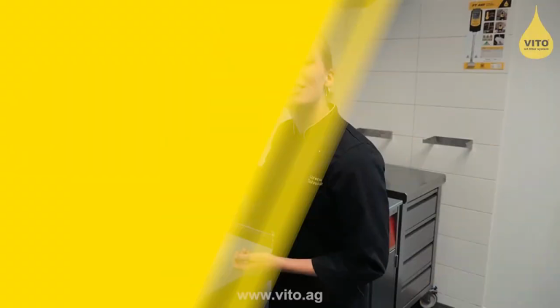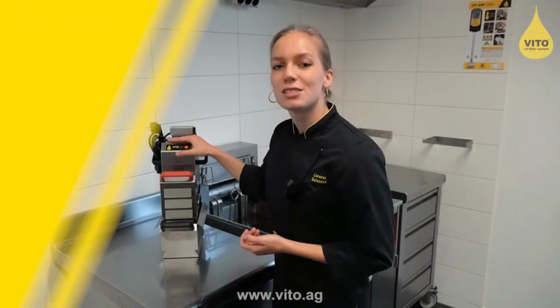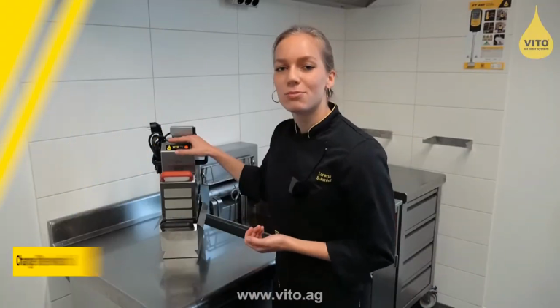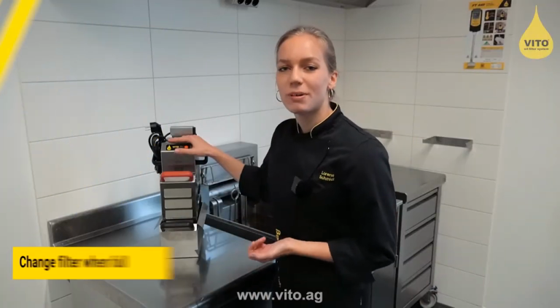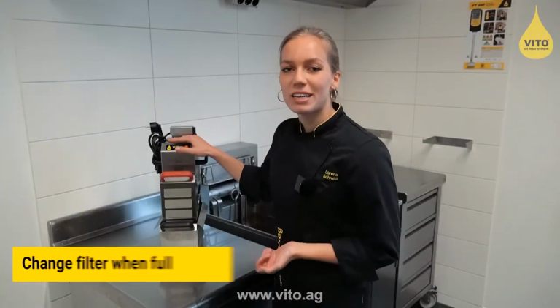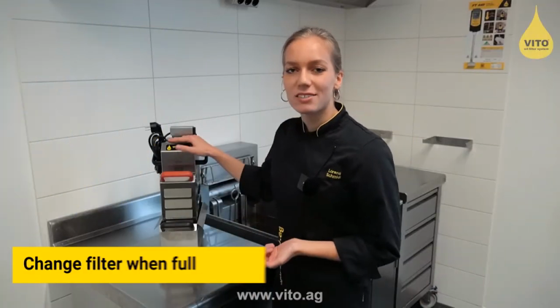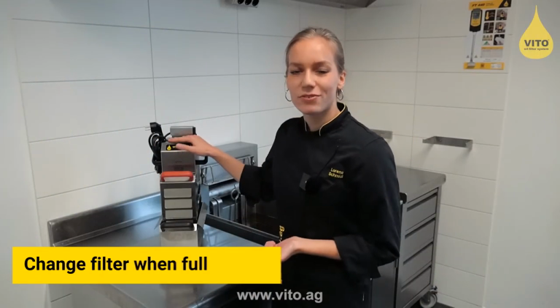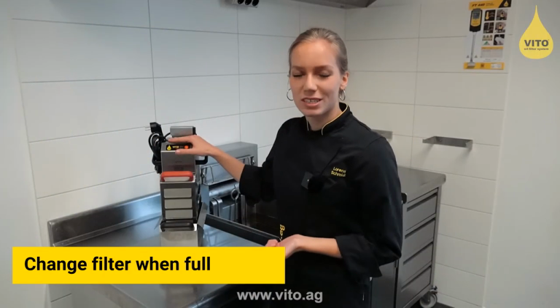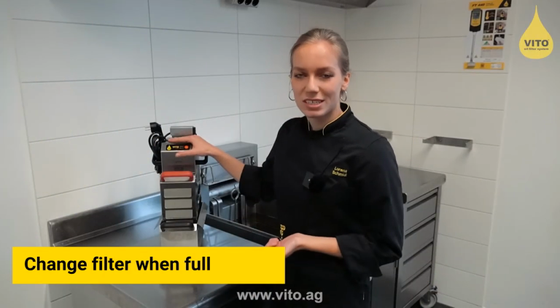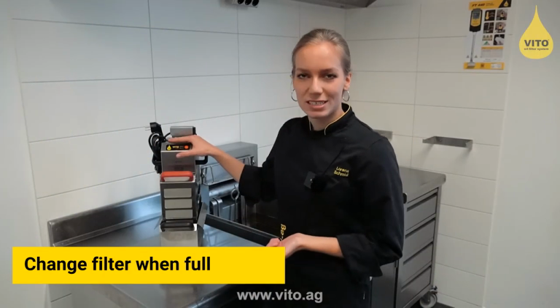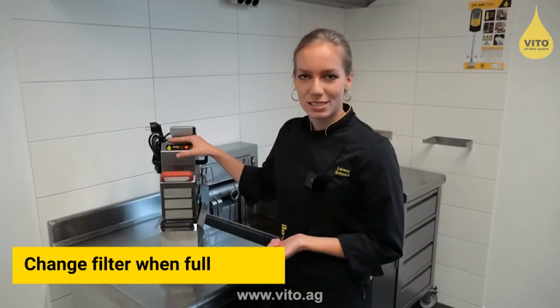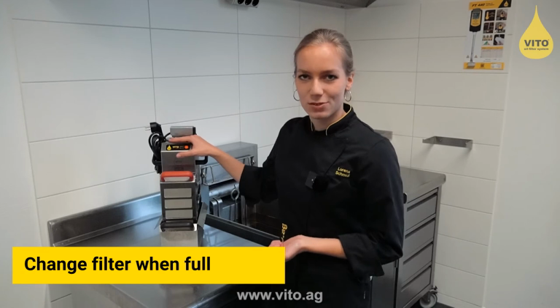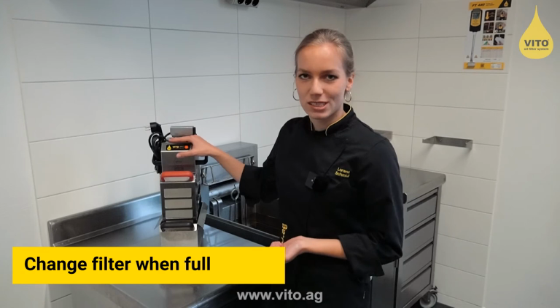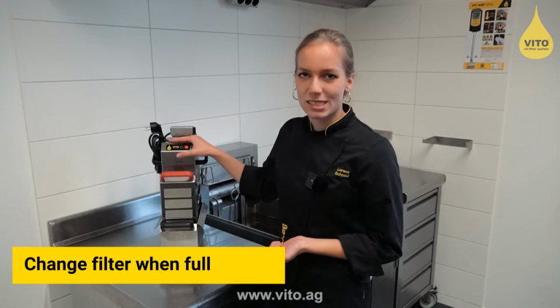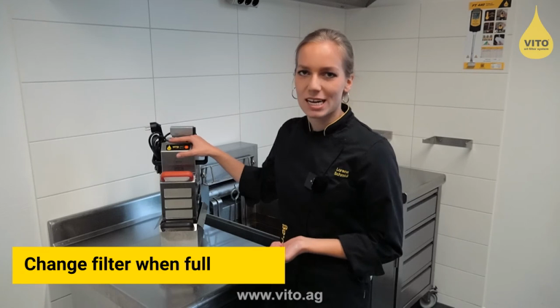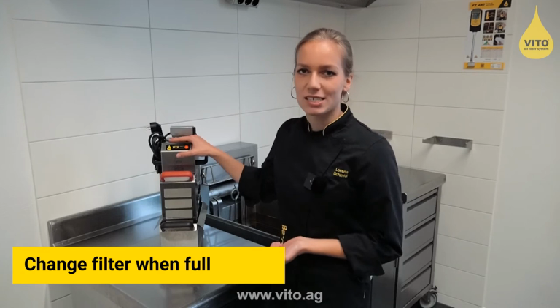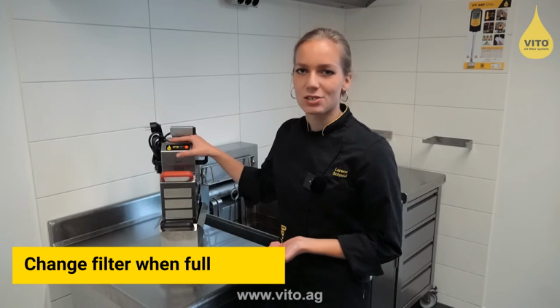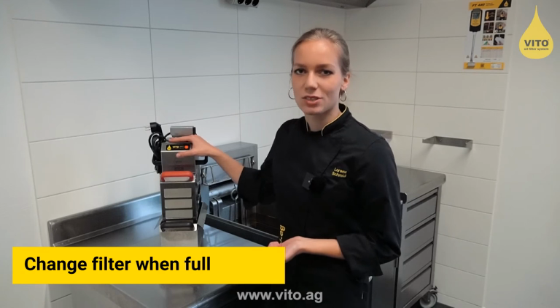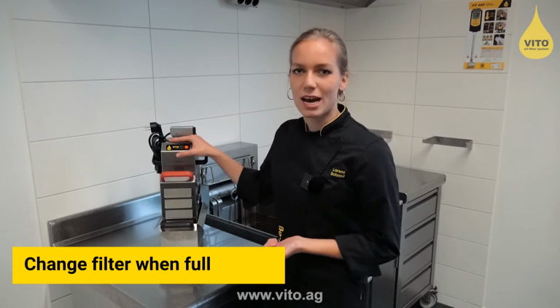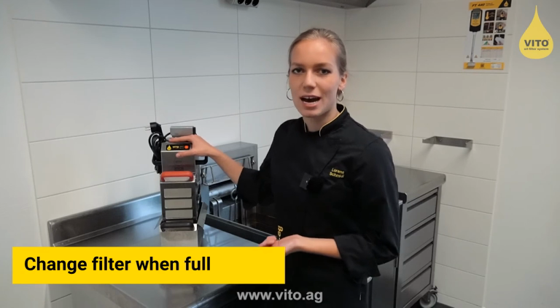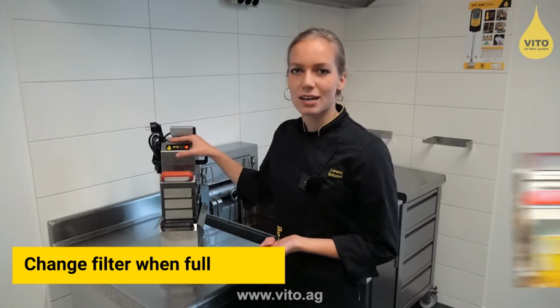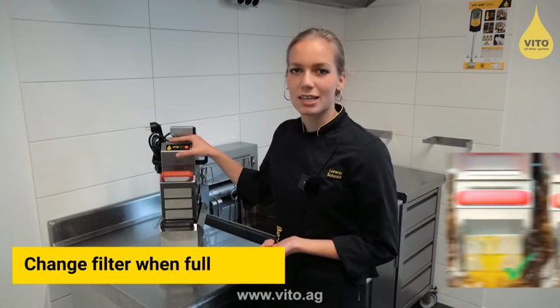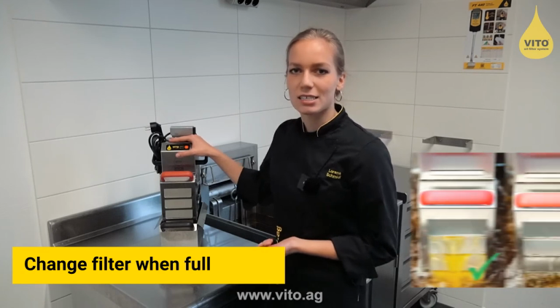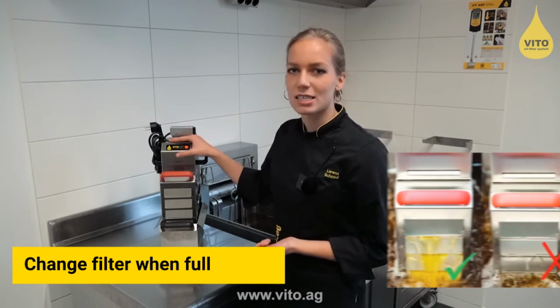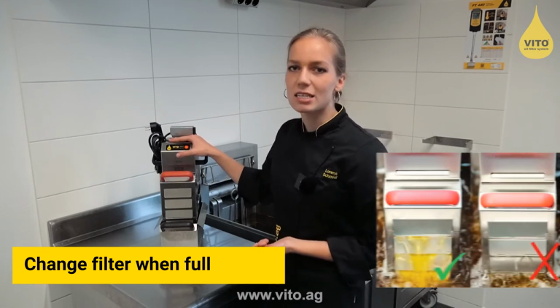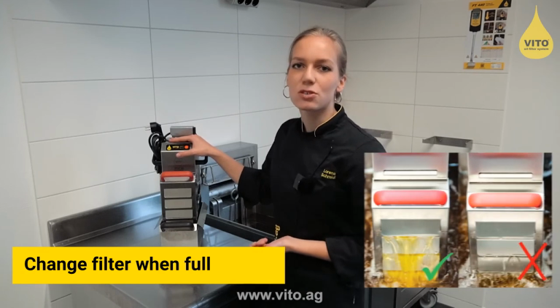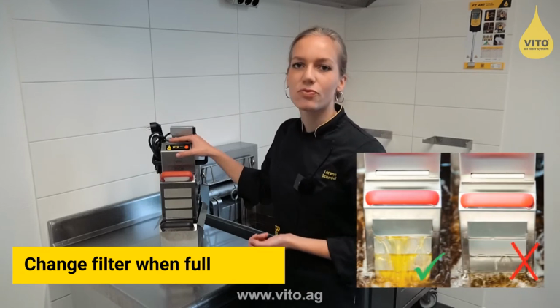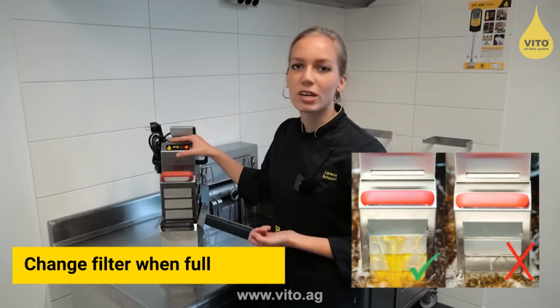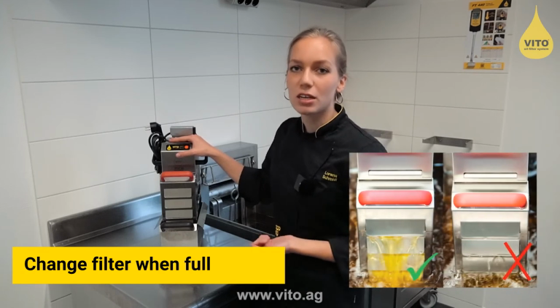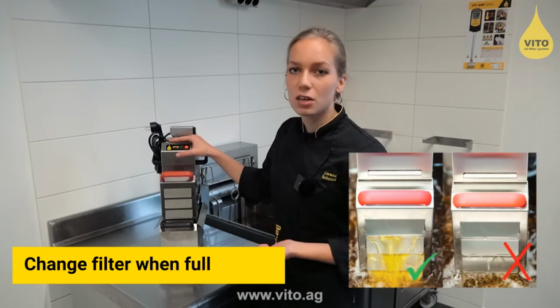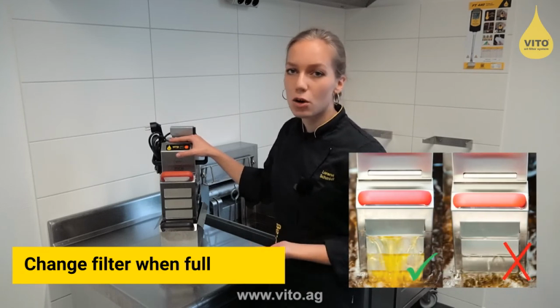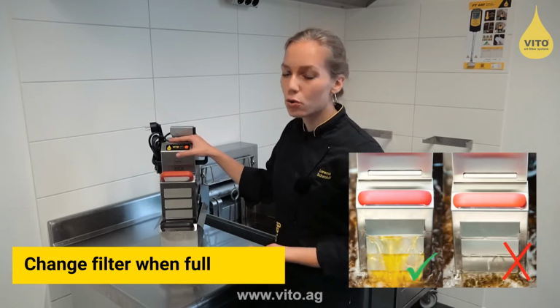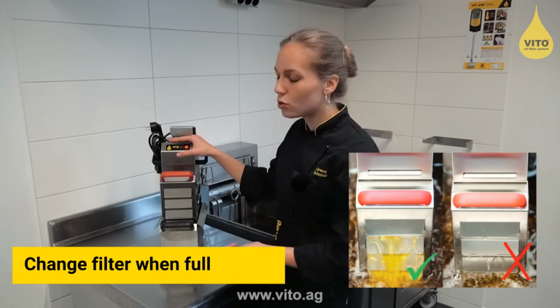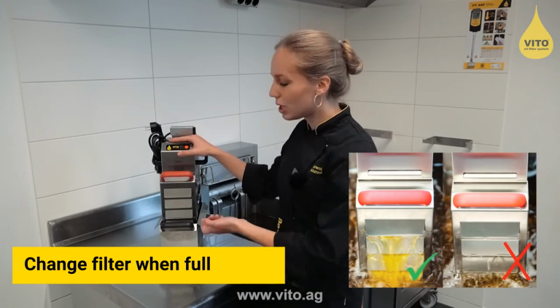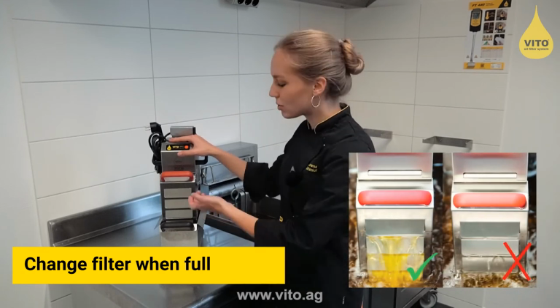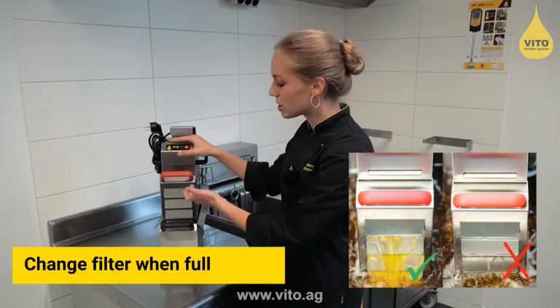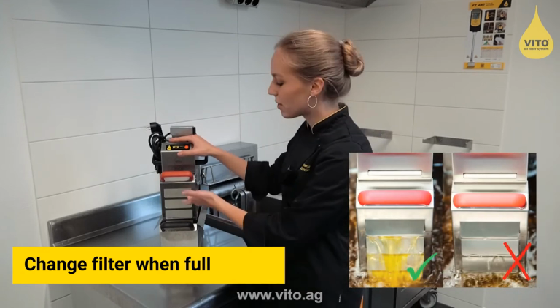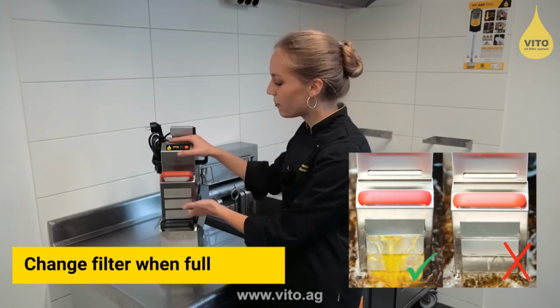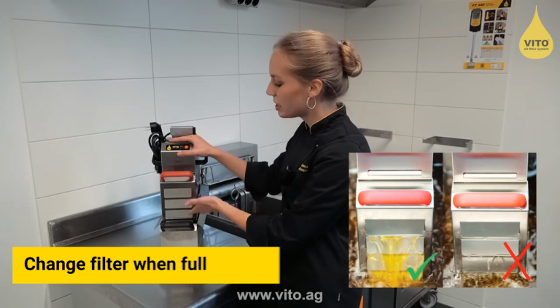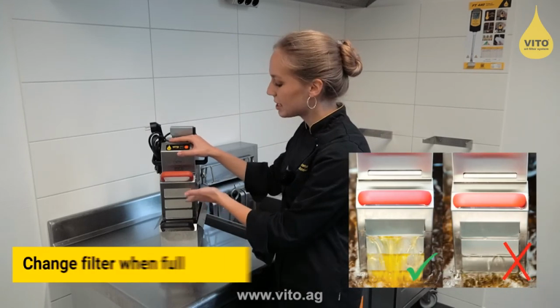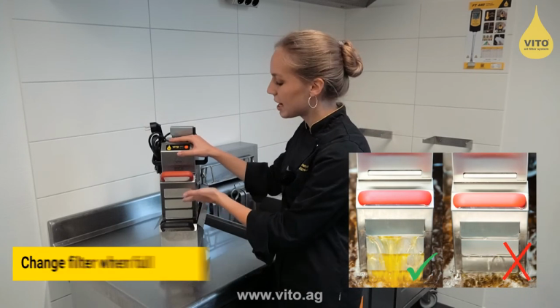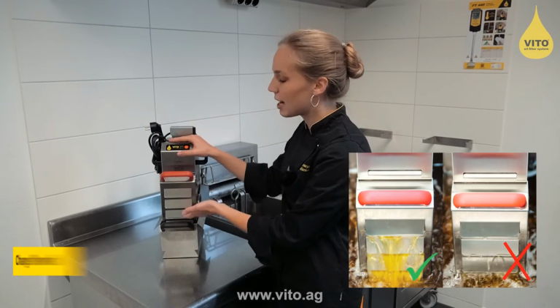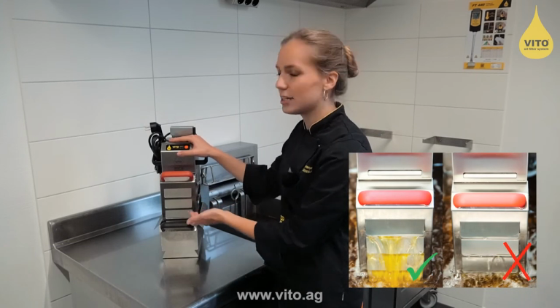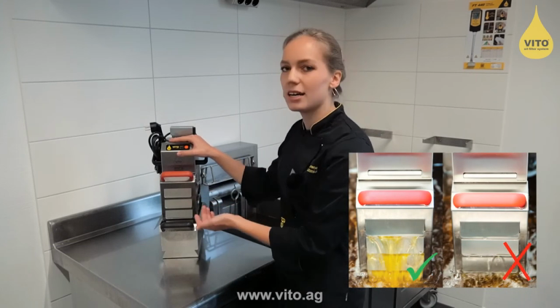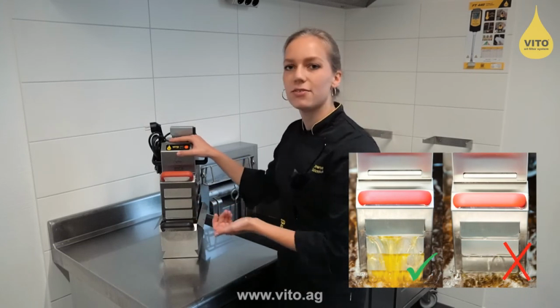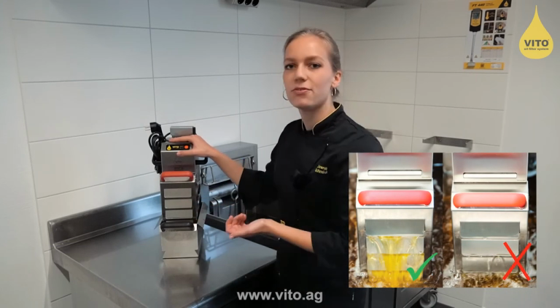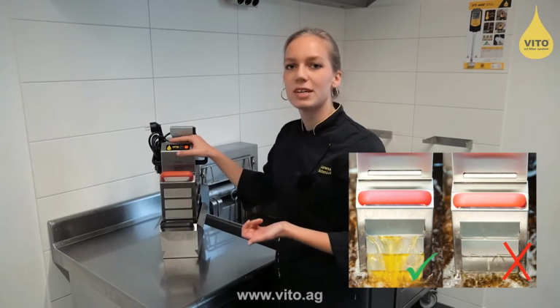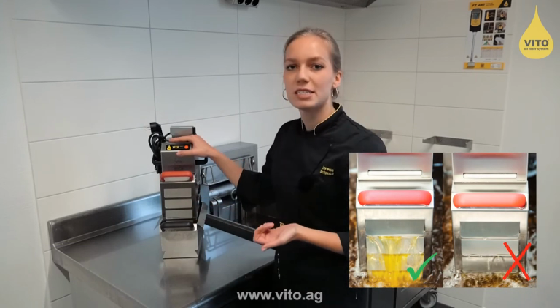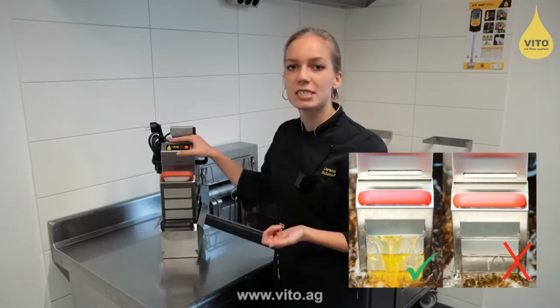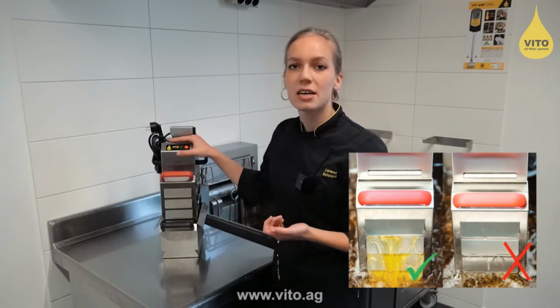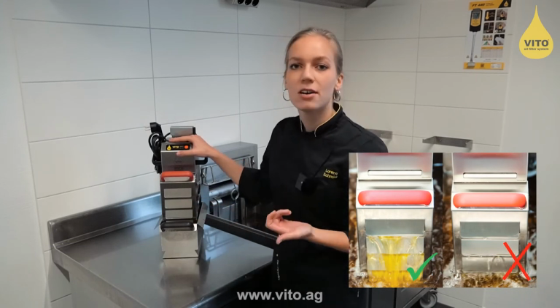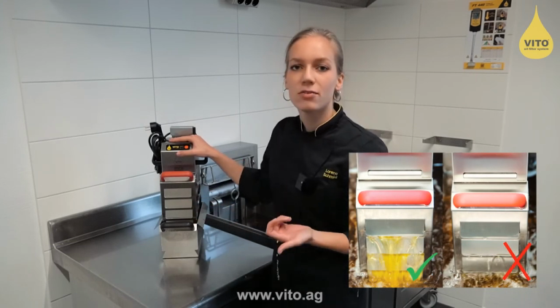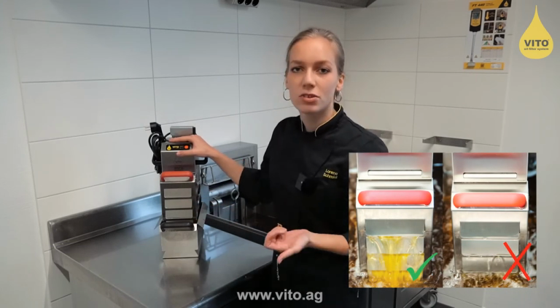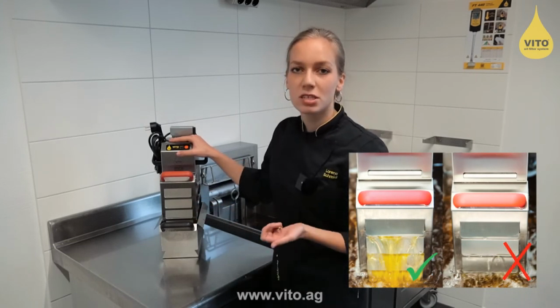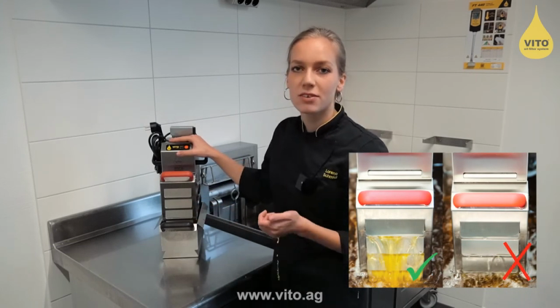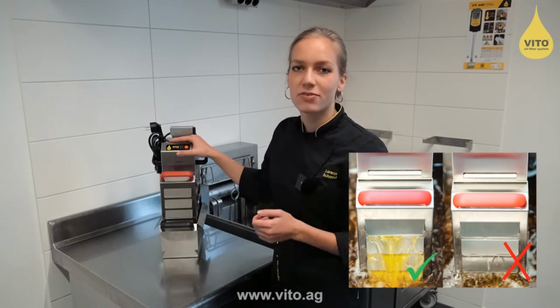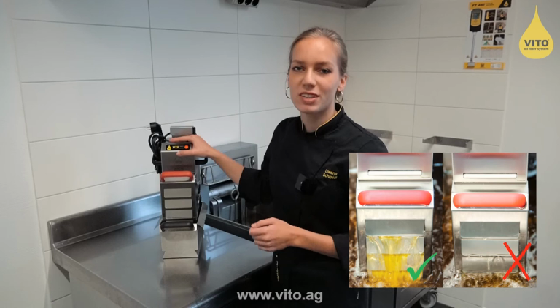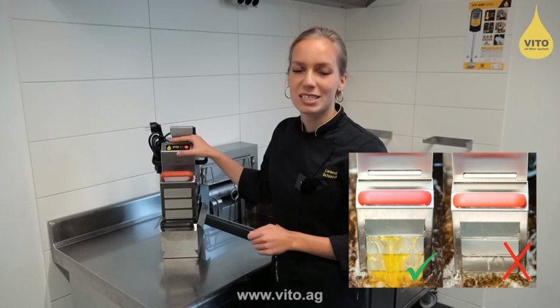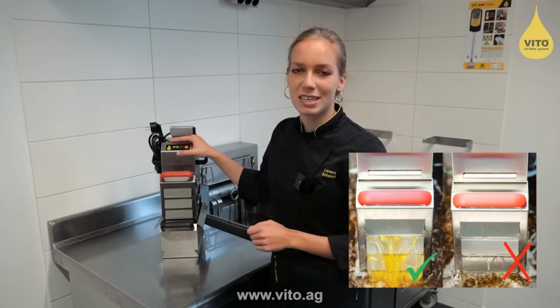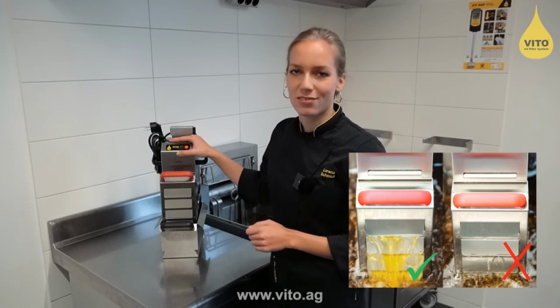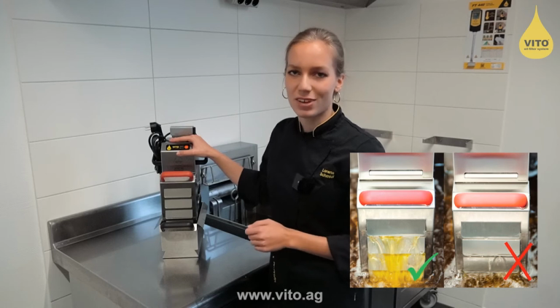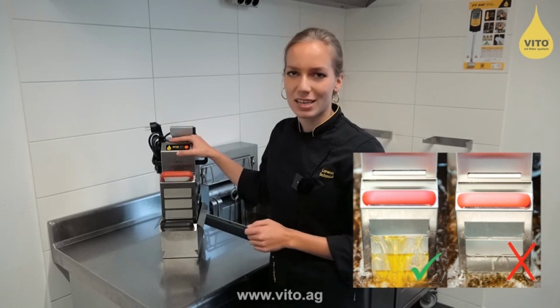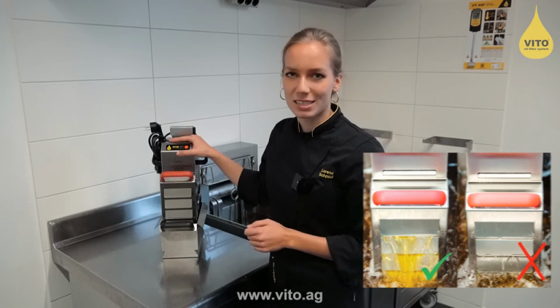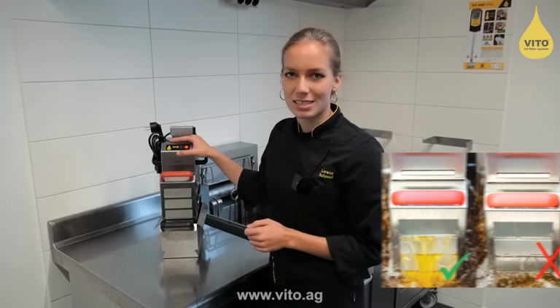When the filtration power decreases and the oil flowing front stops, it is time to change the filter paper.